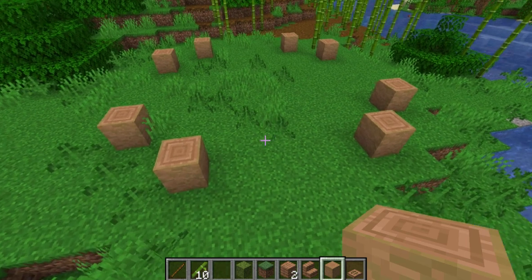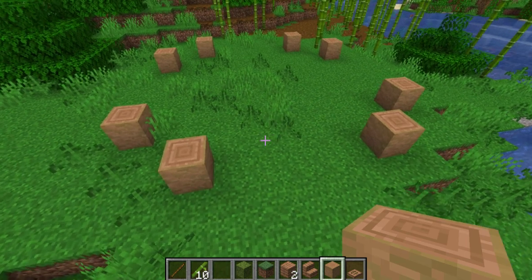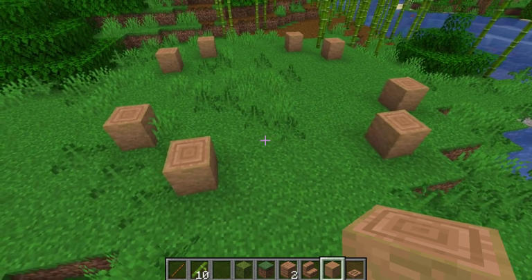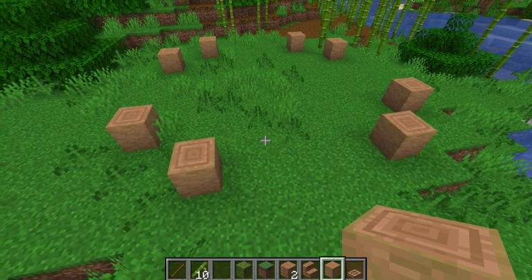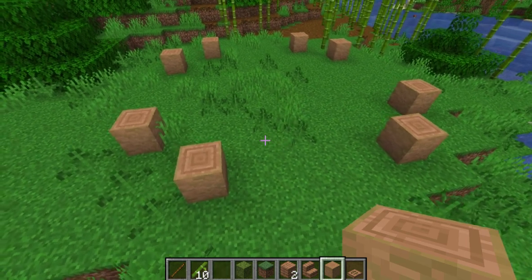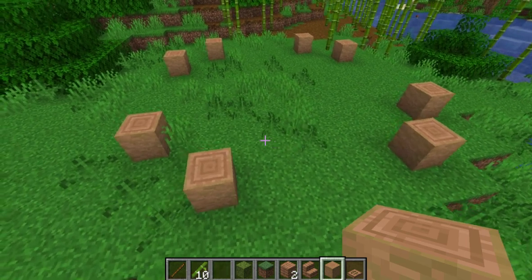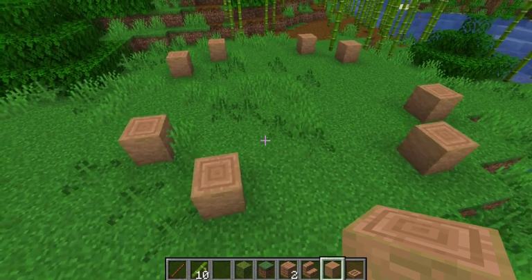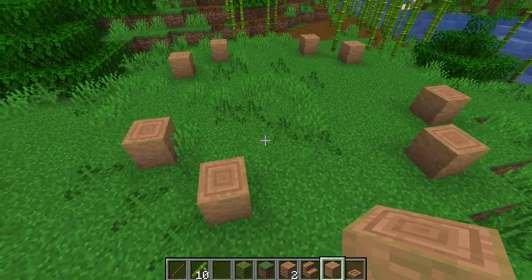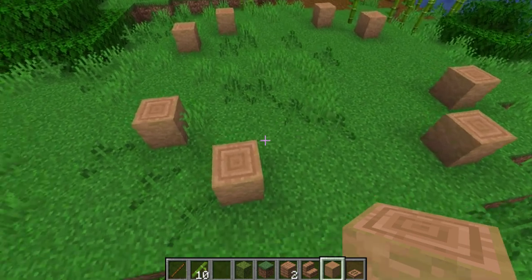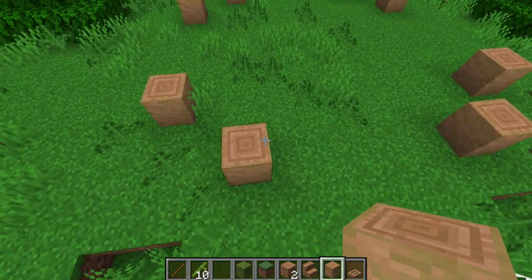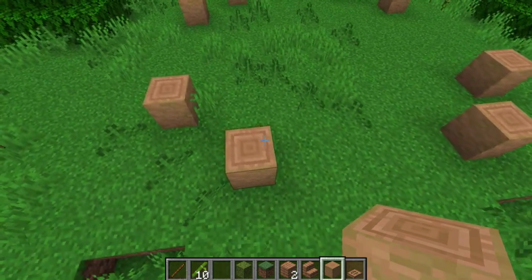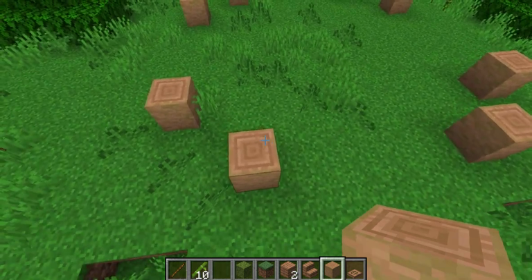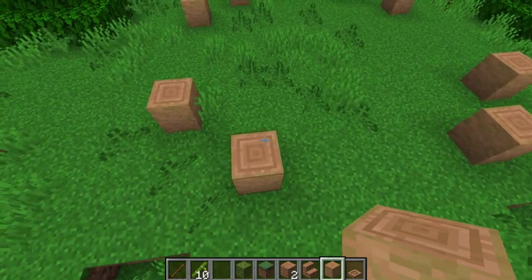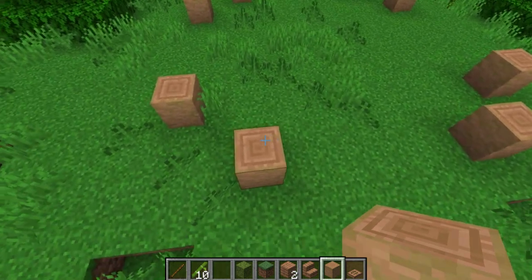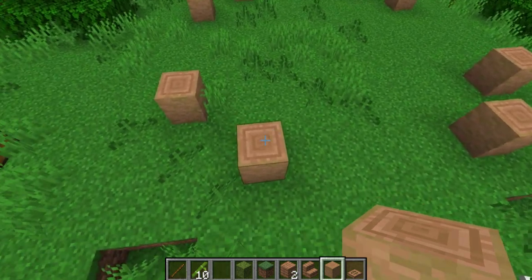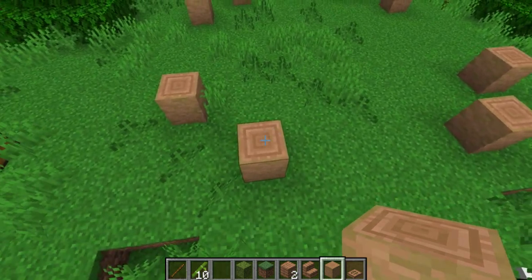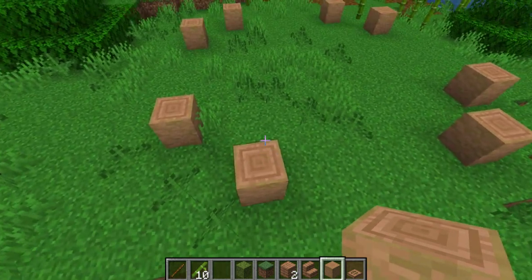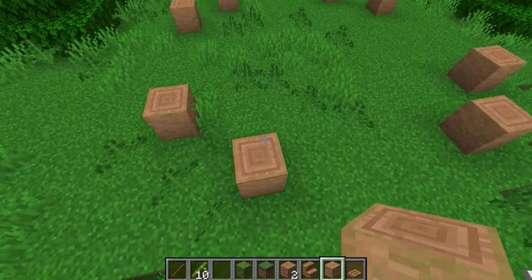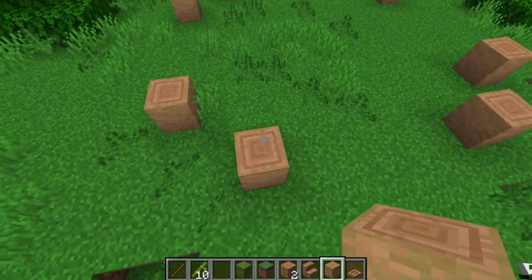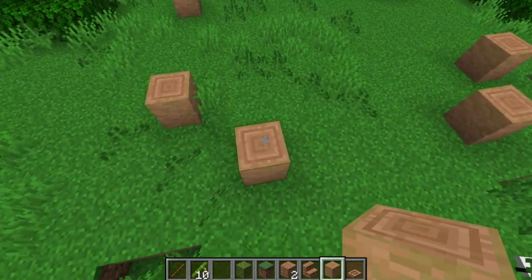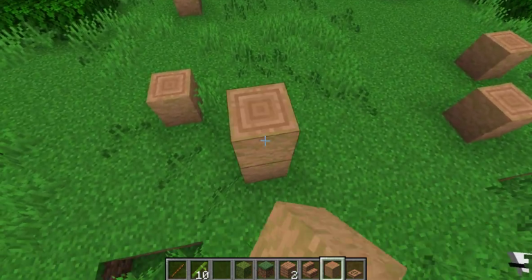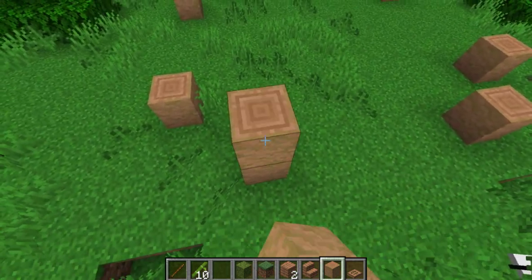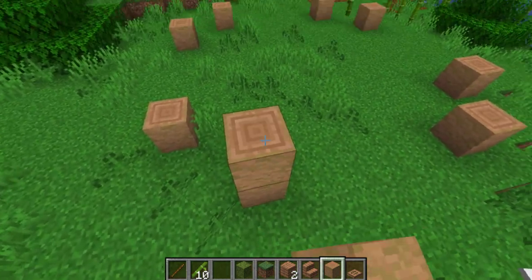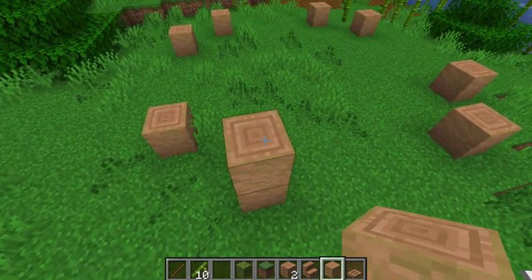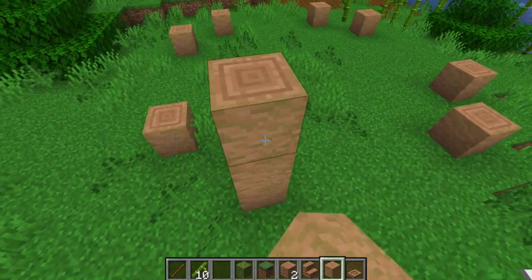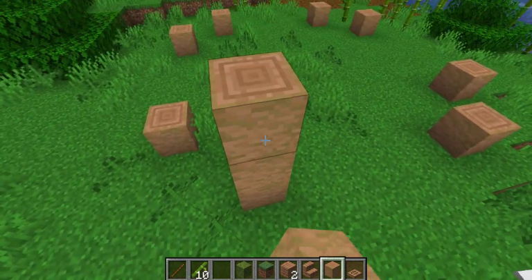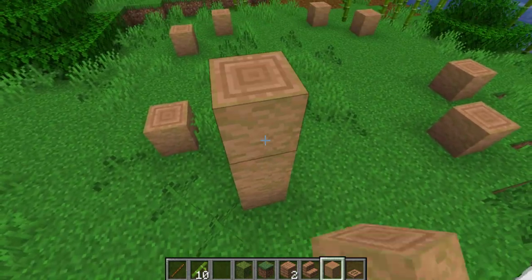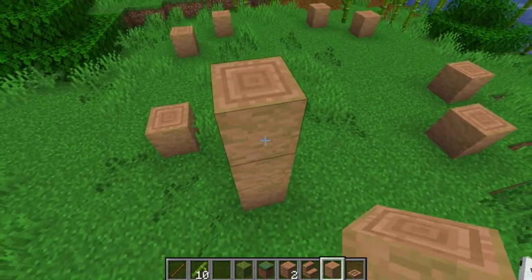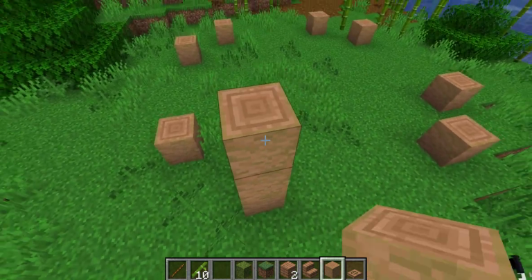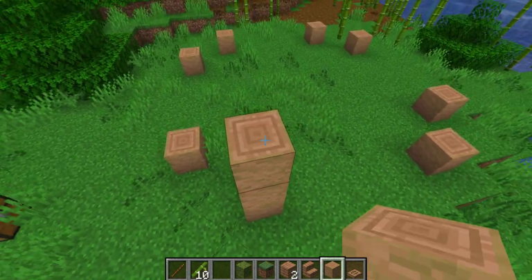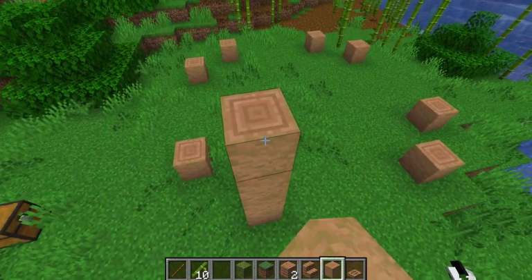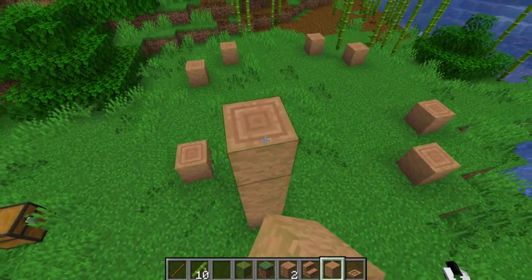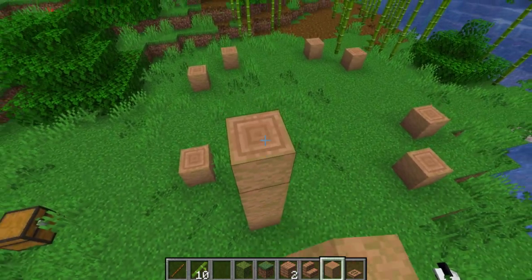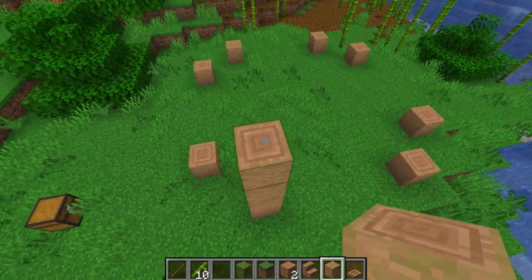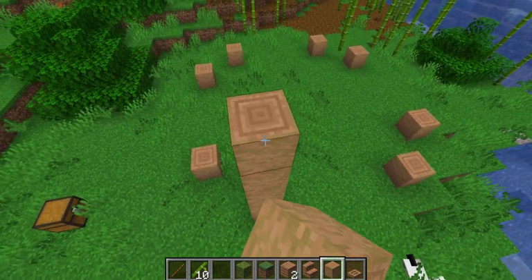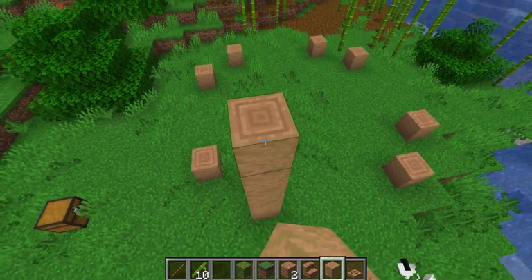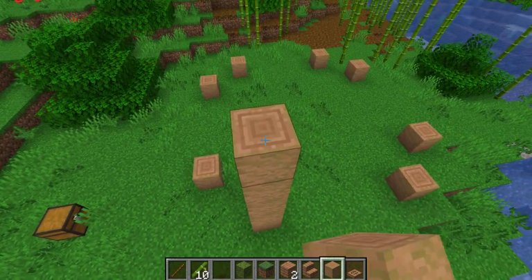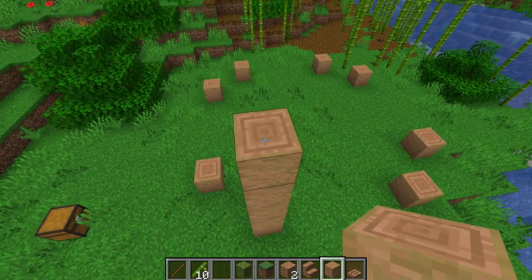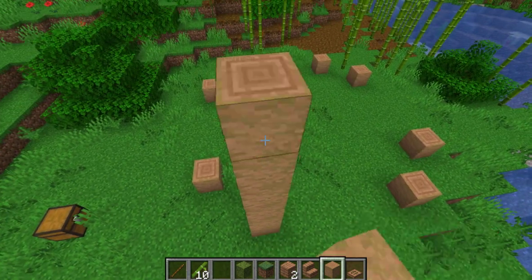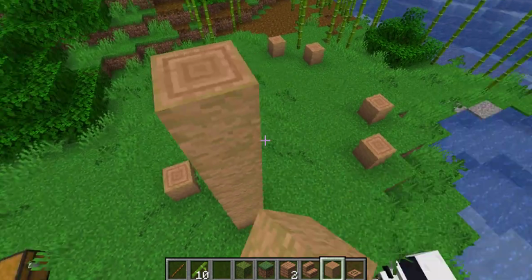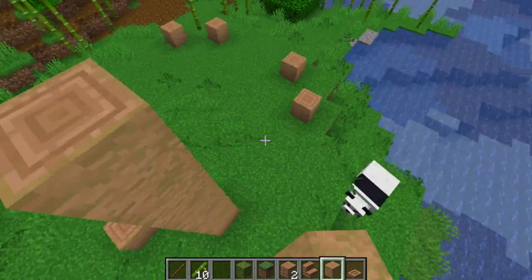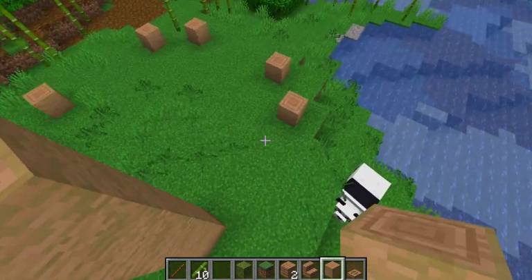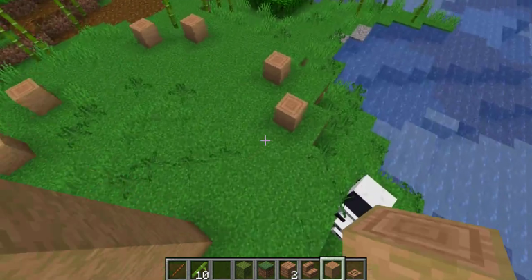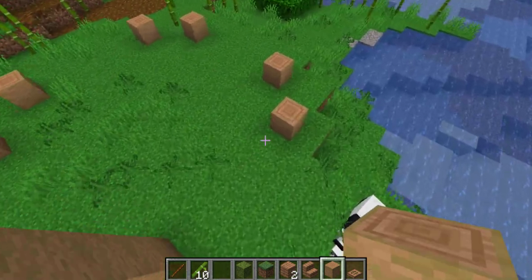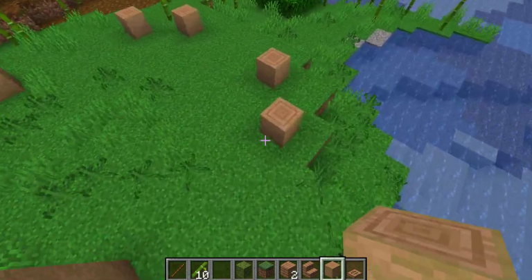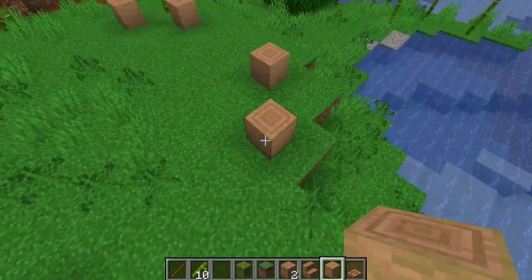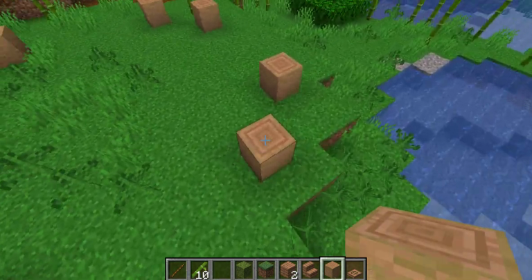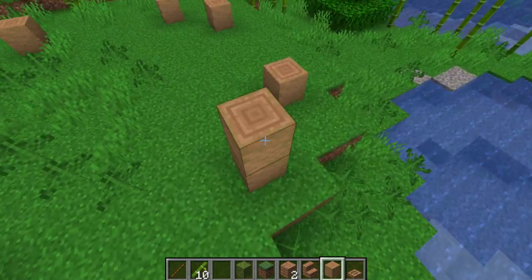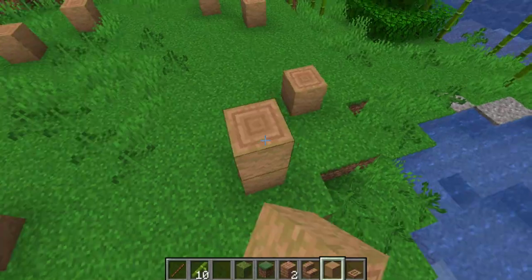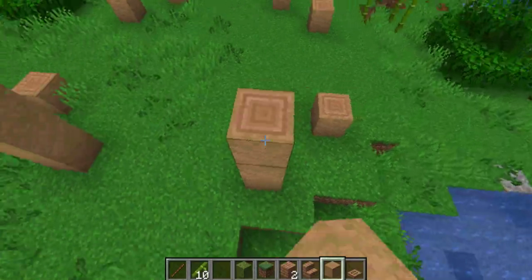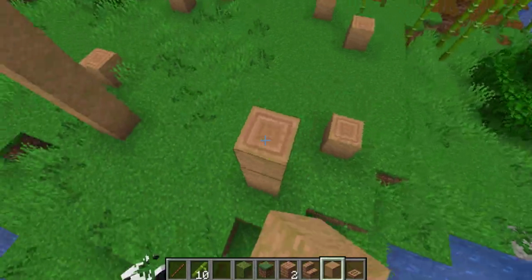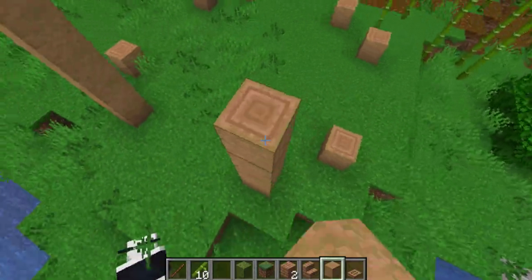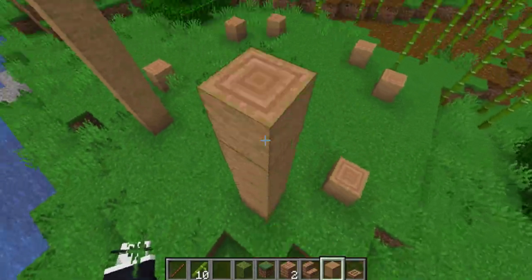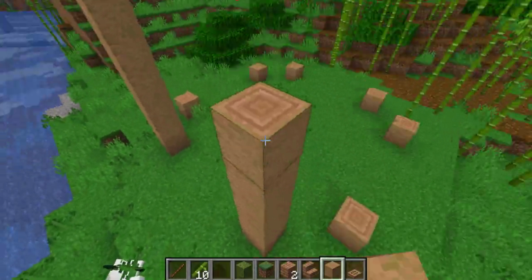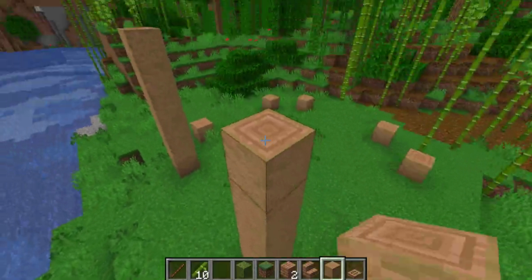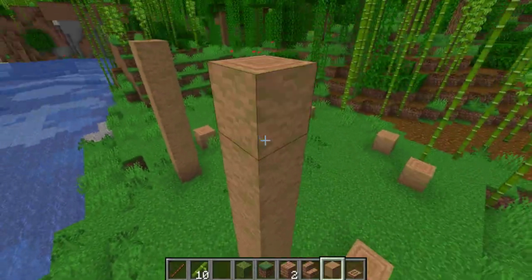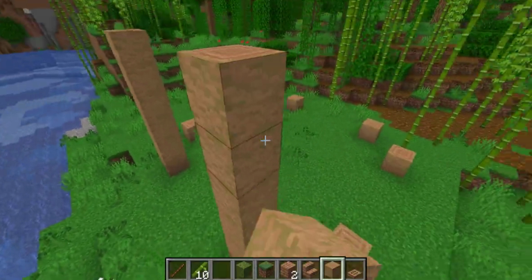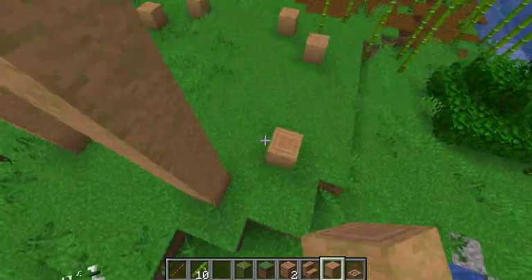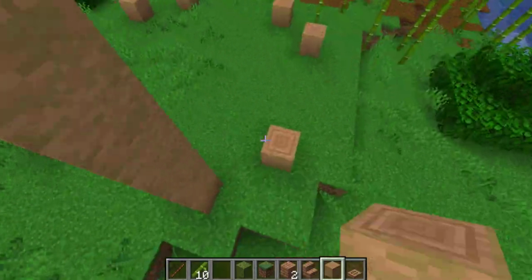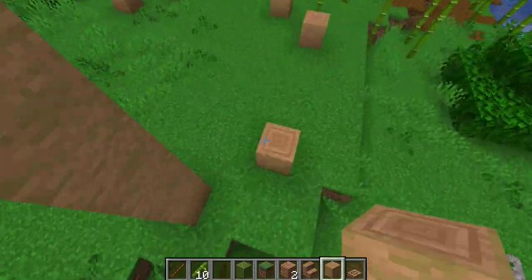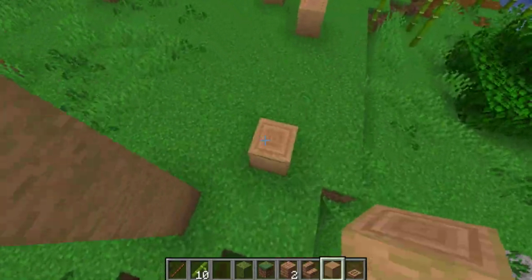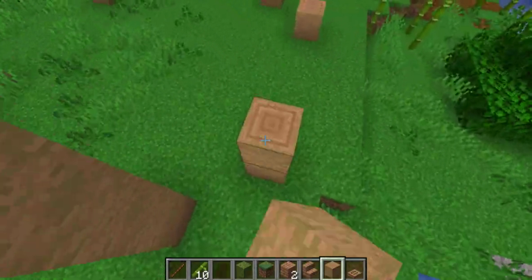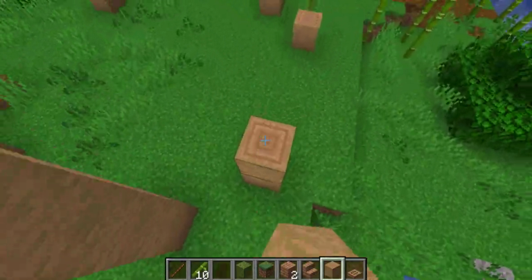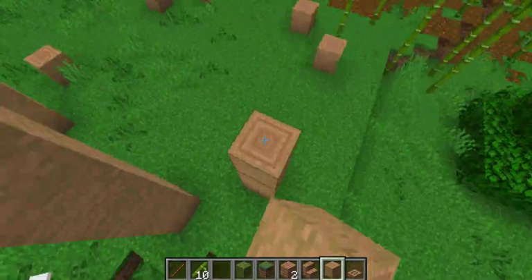Then what you're going to want to do is you're going to want to go up 1, 2, 3, 4, 5 blocks from all of these wood pillars.